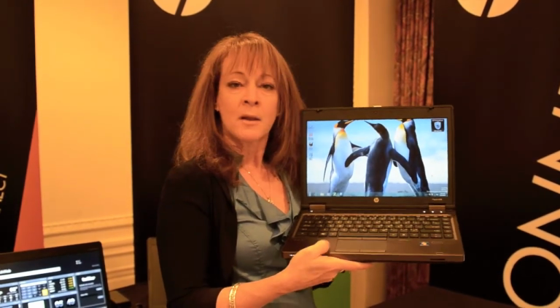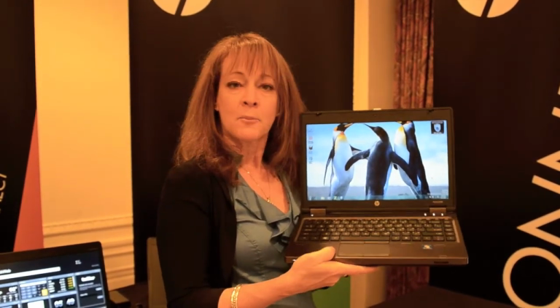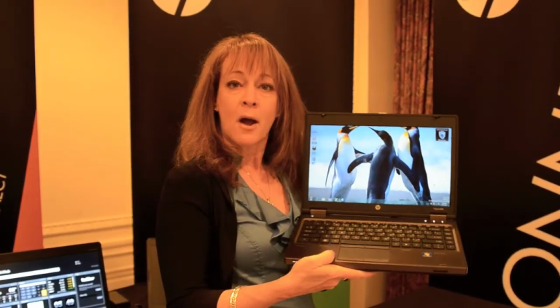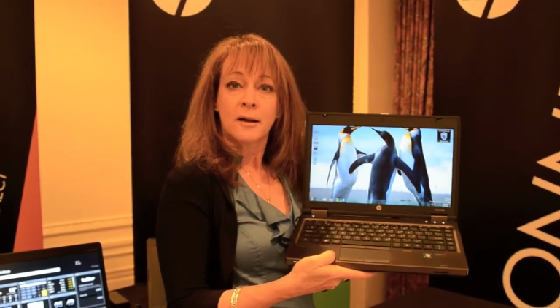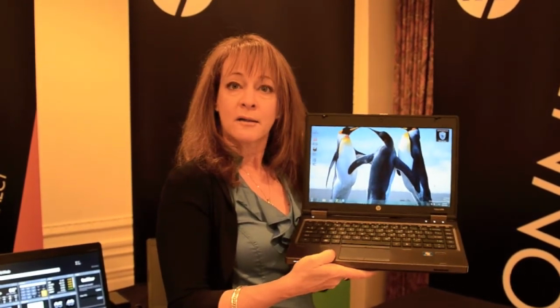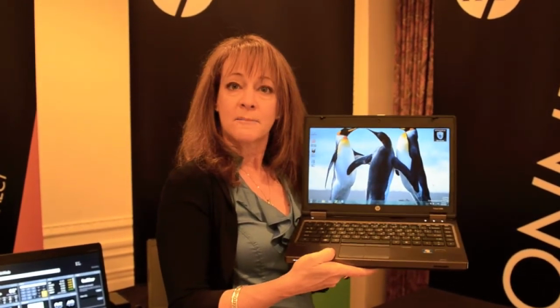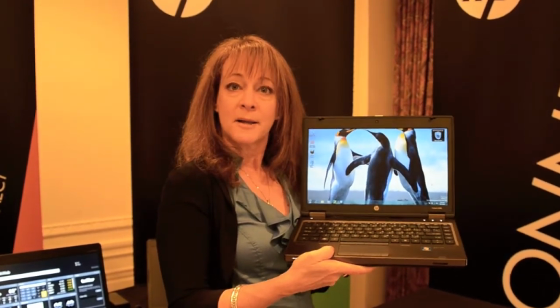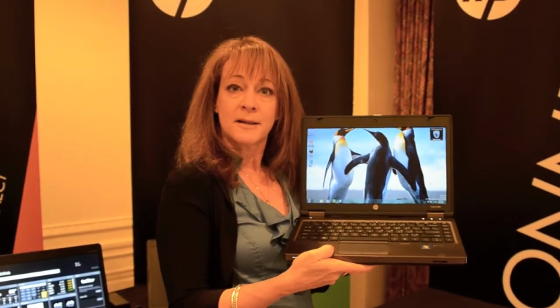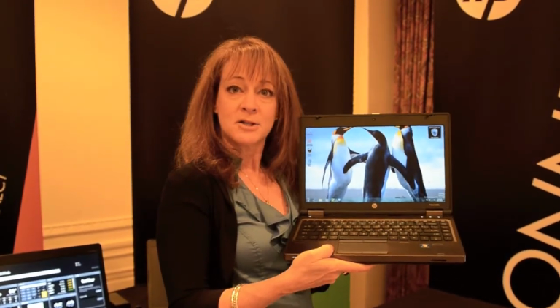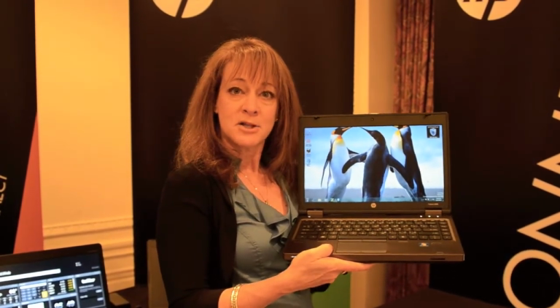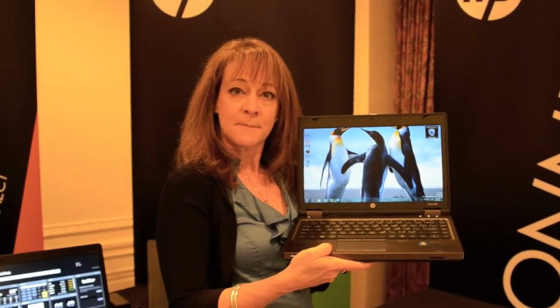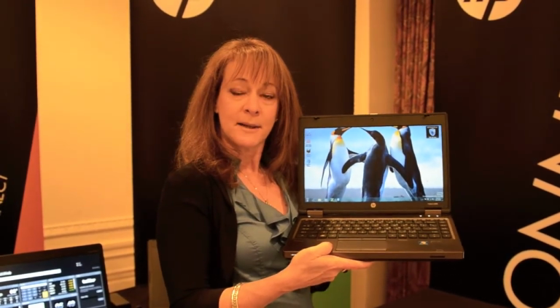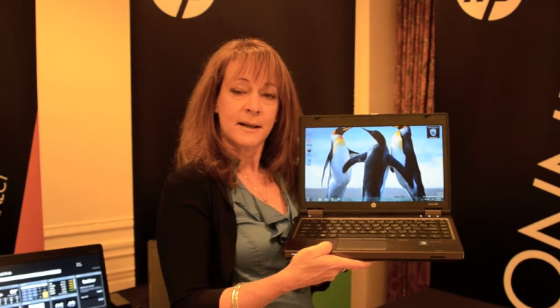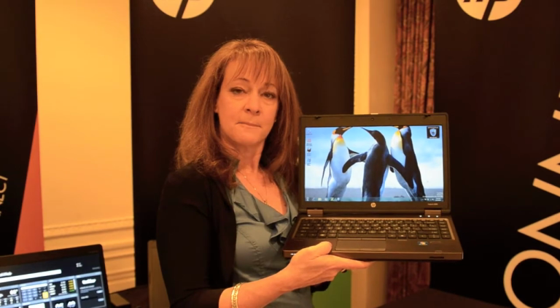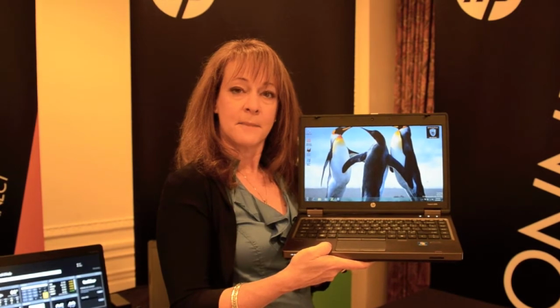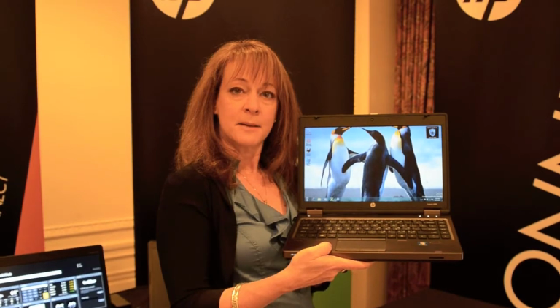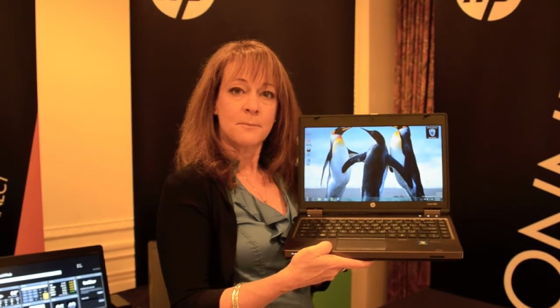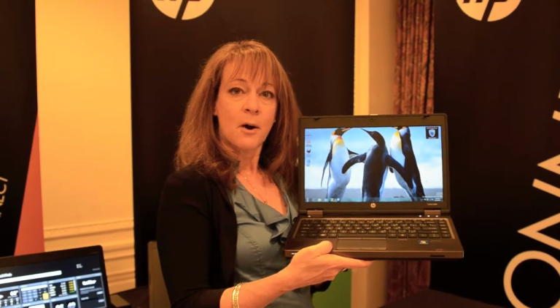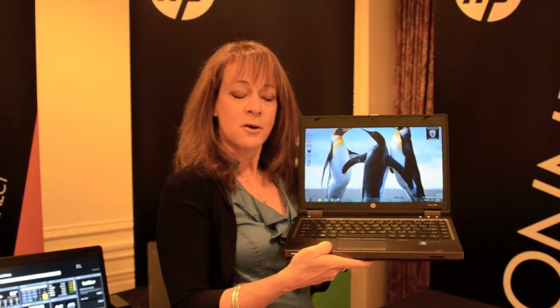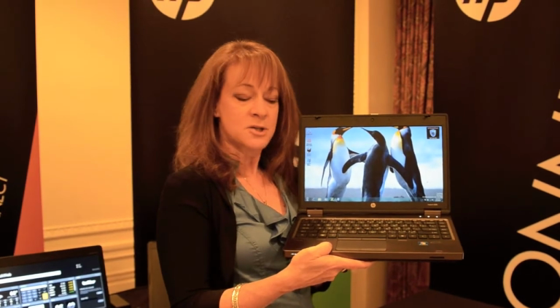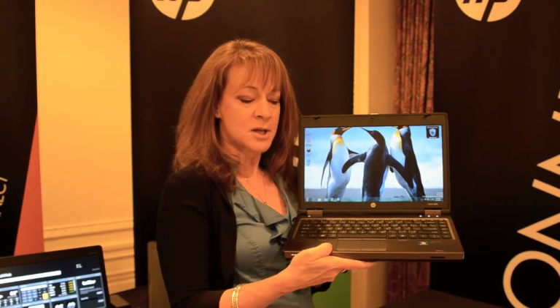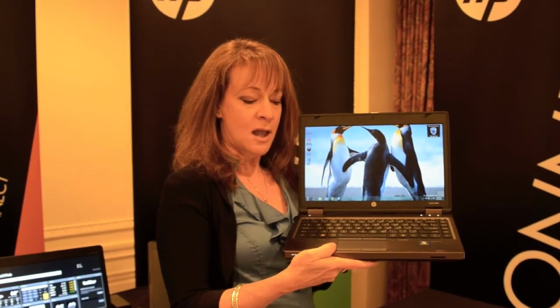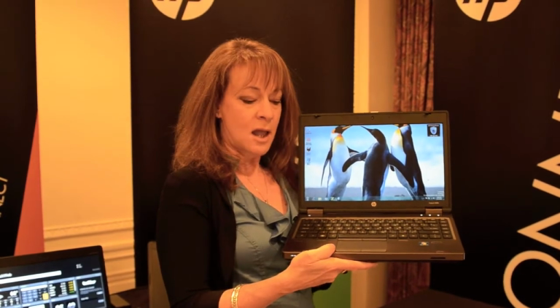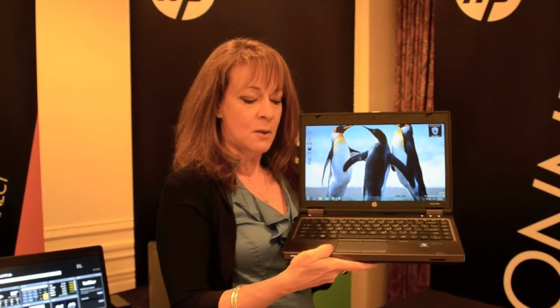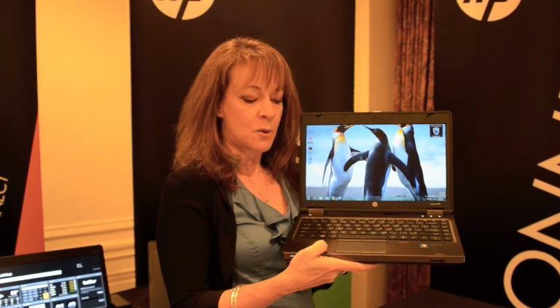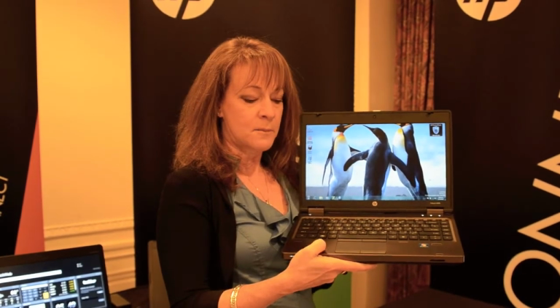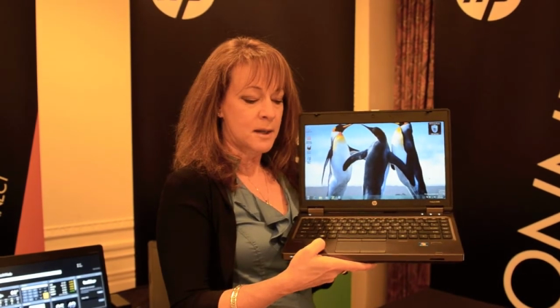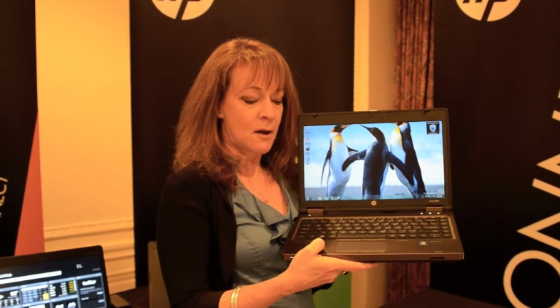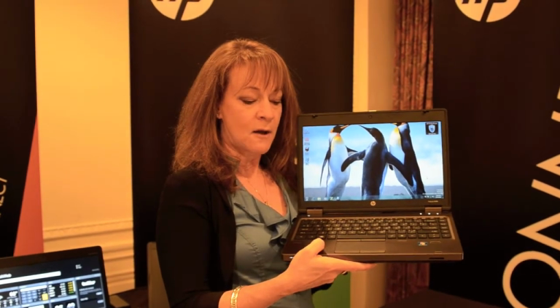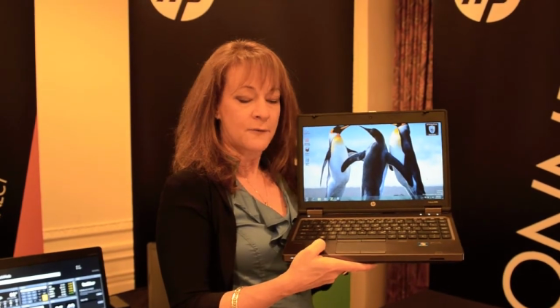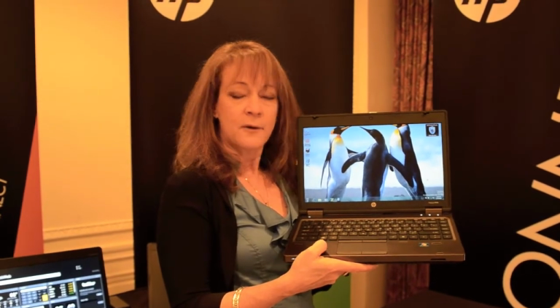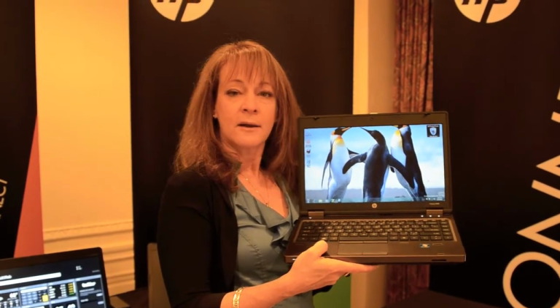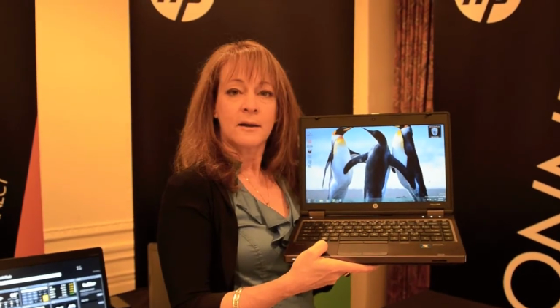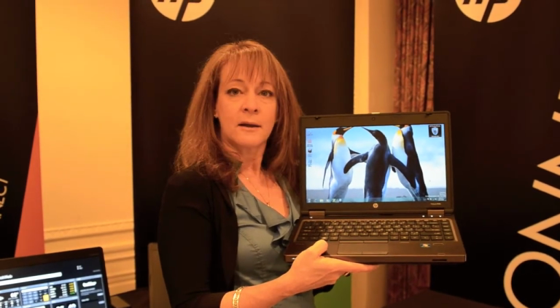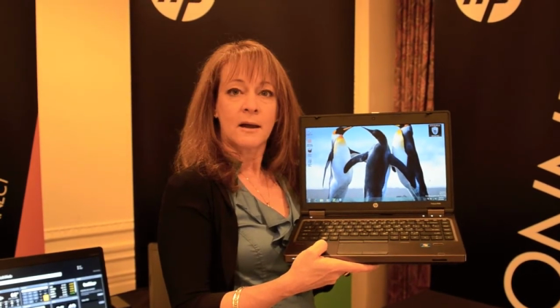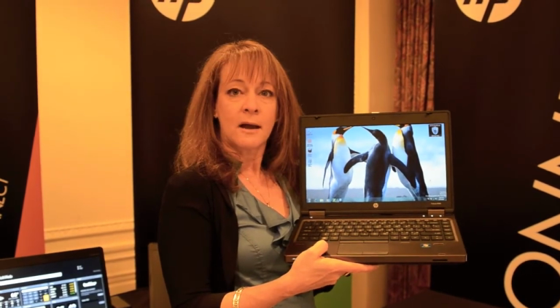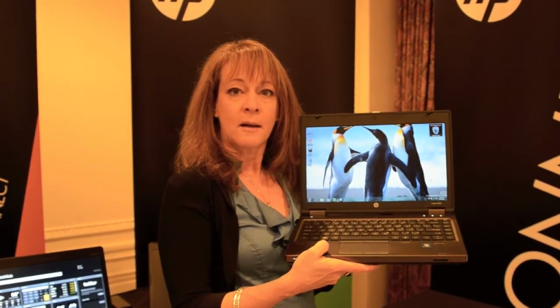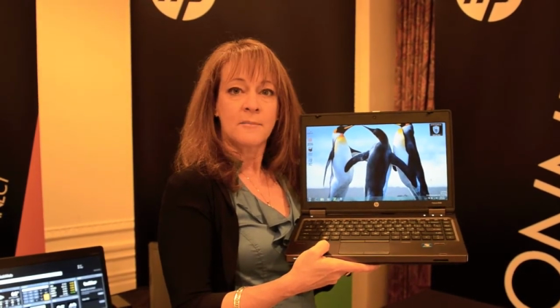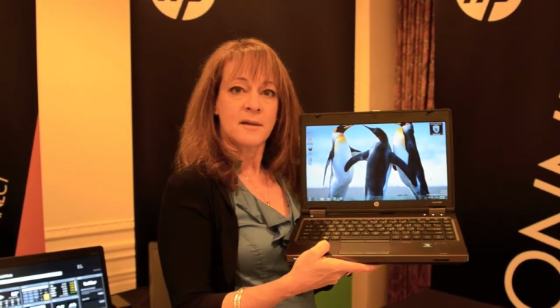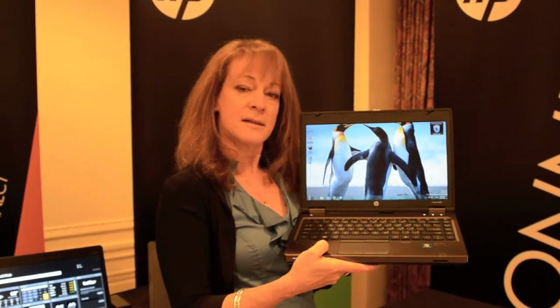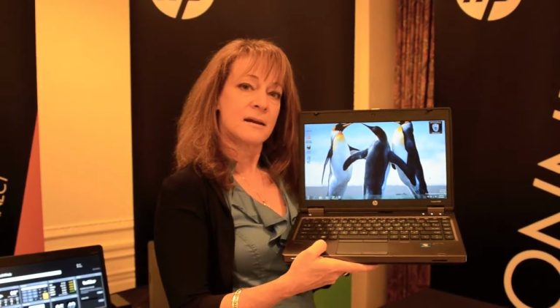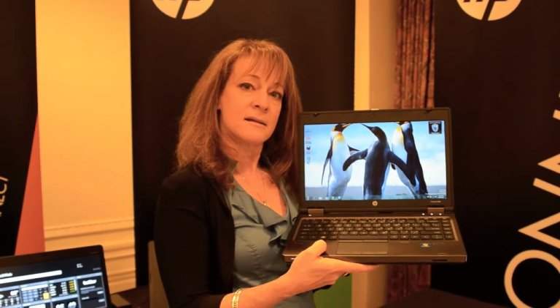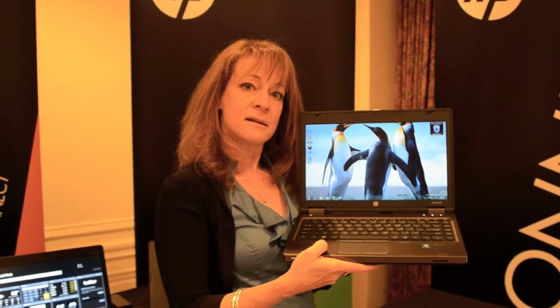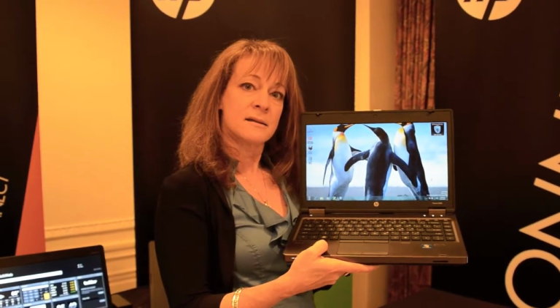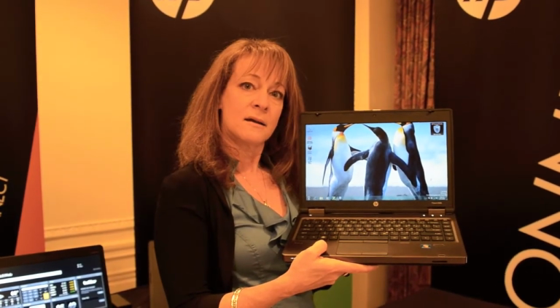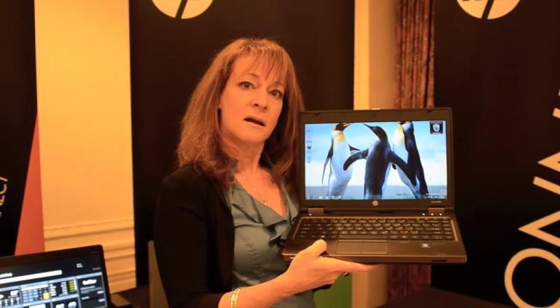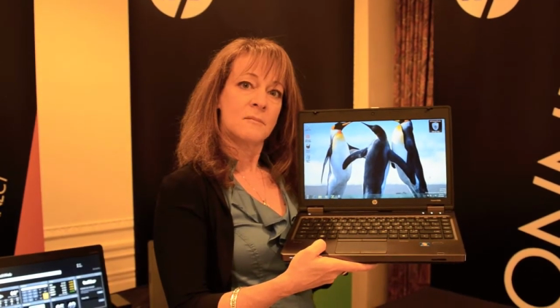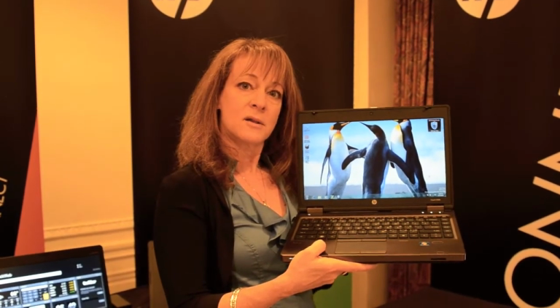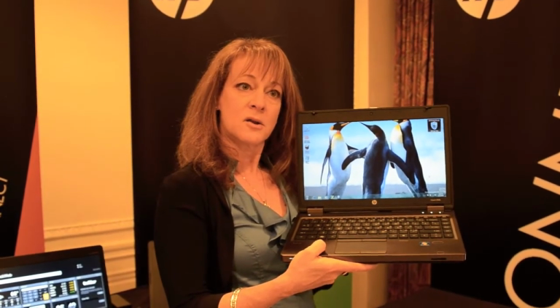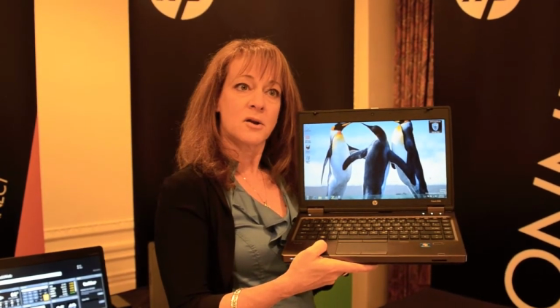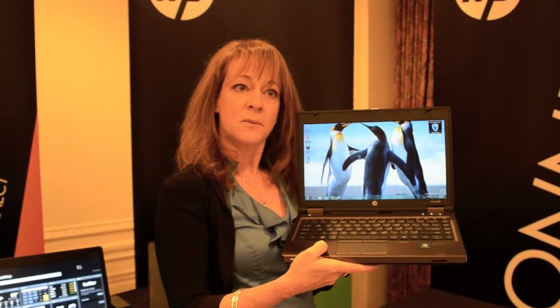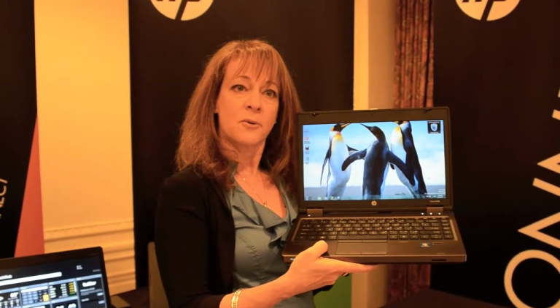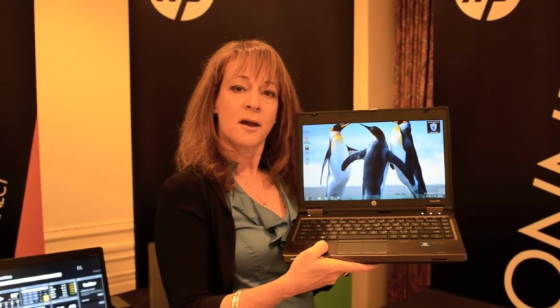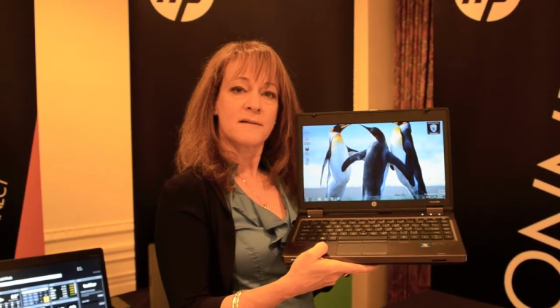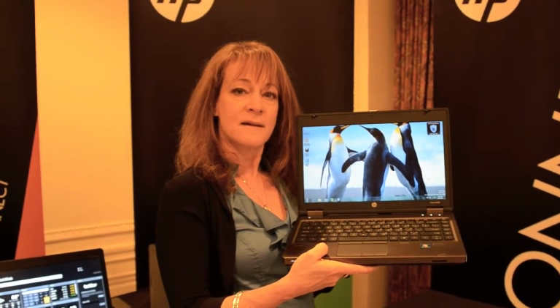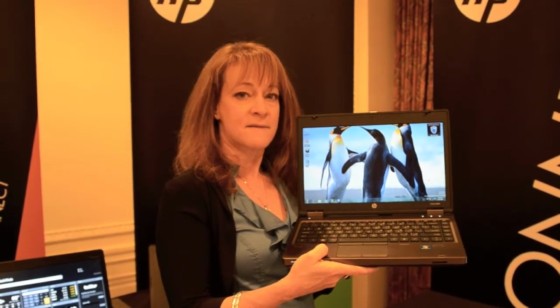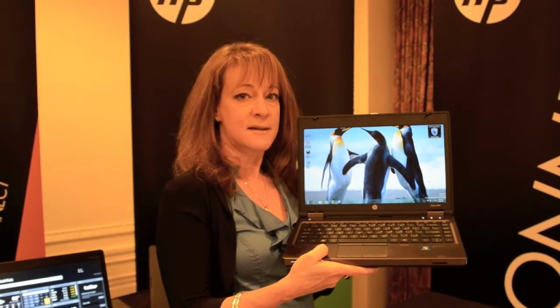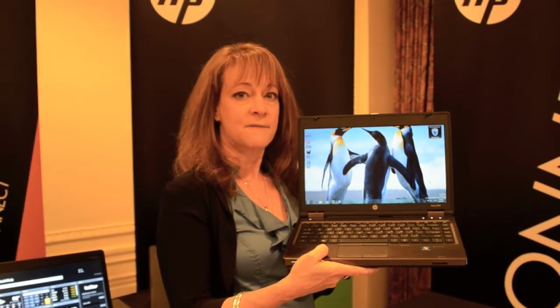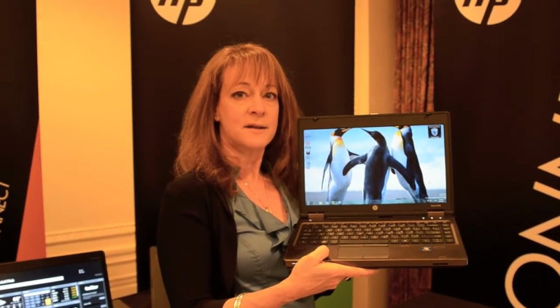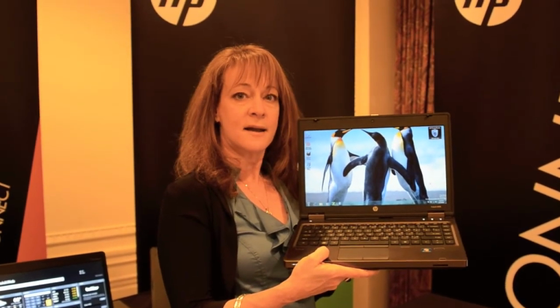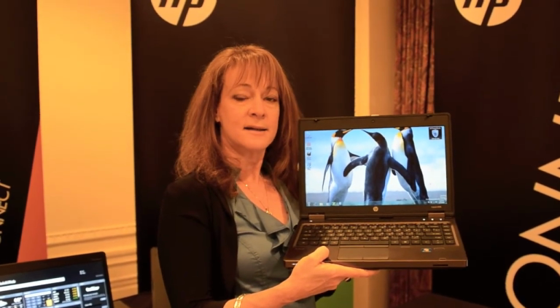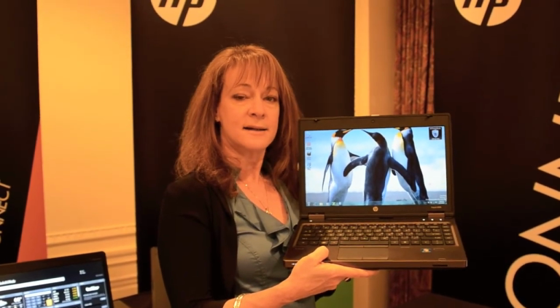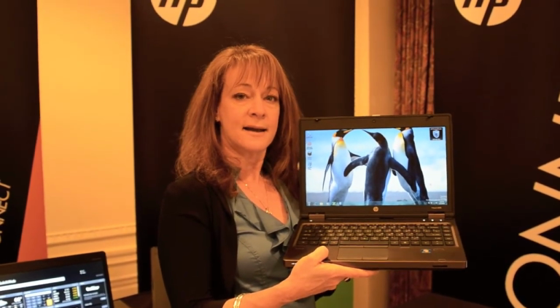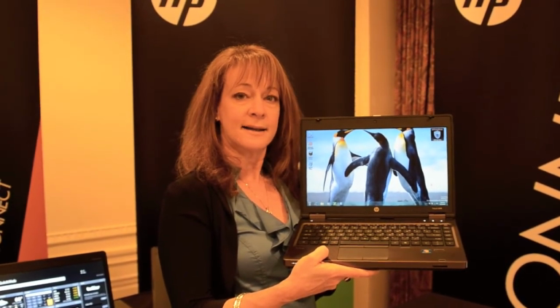Products begin shipping in mid-March. We'll be offering this at a starting price of $799.